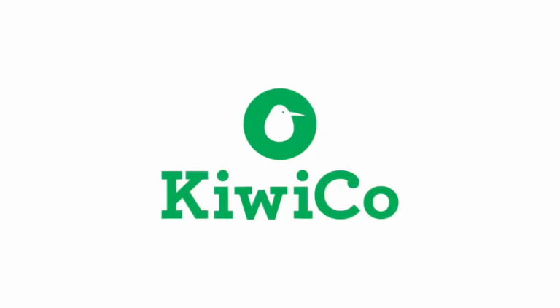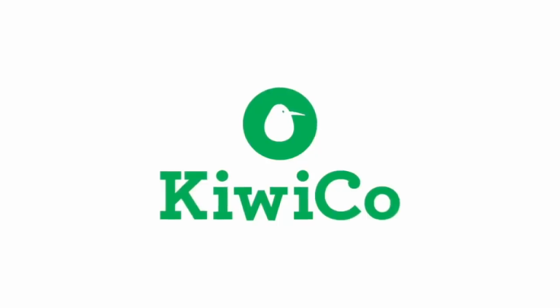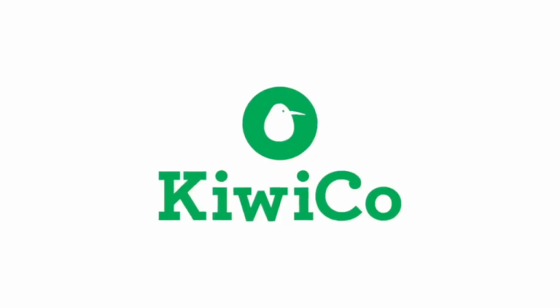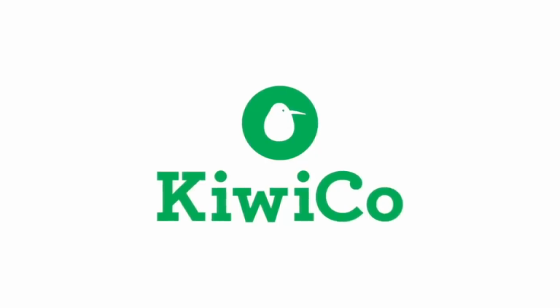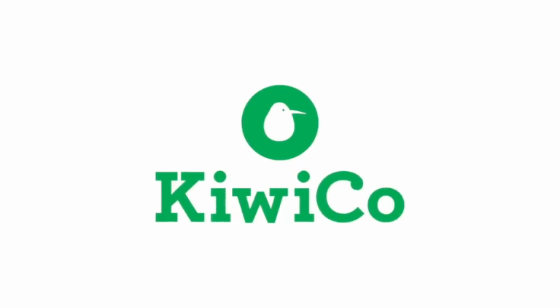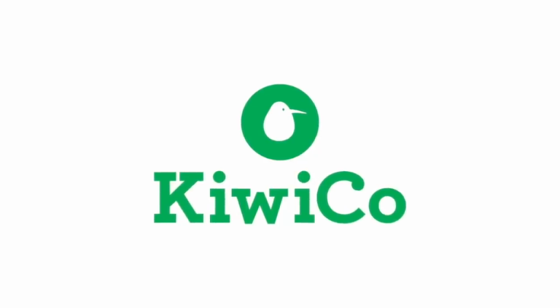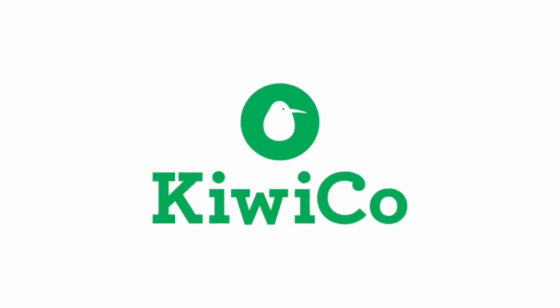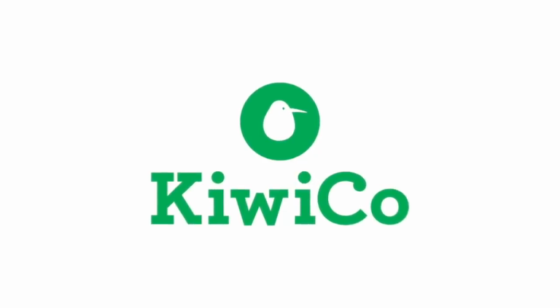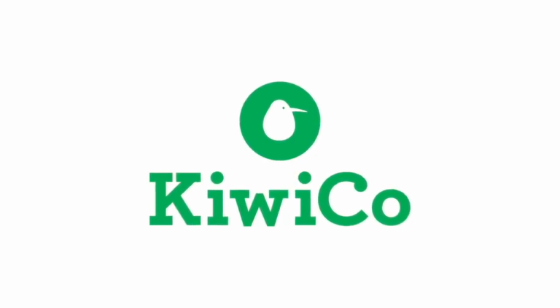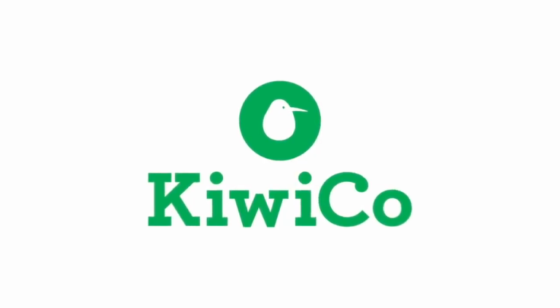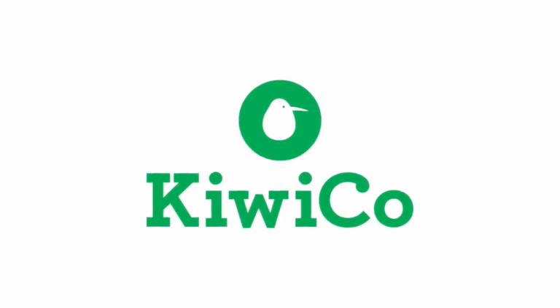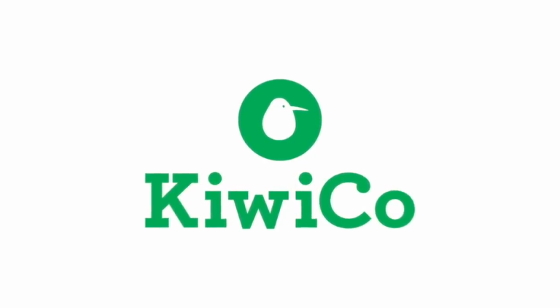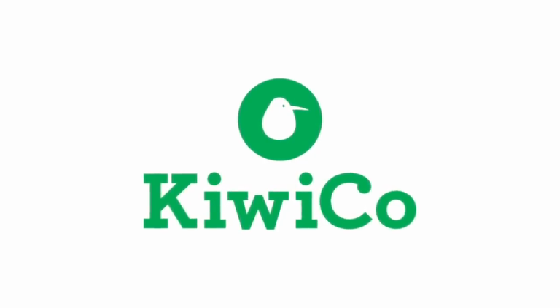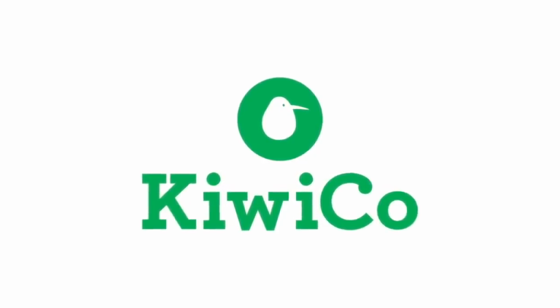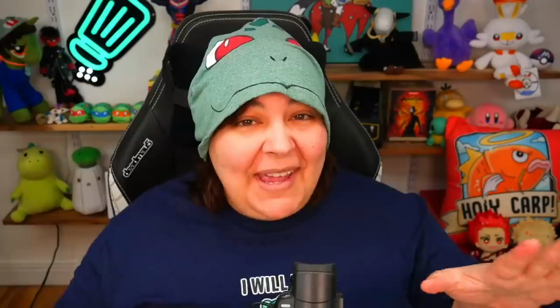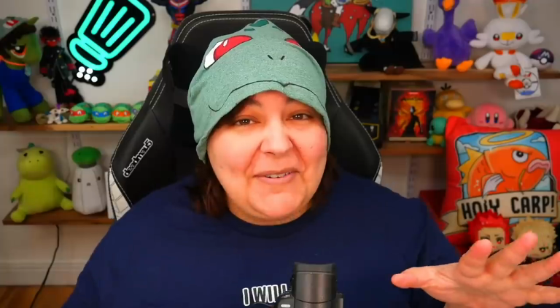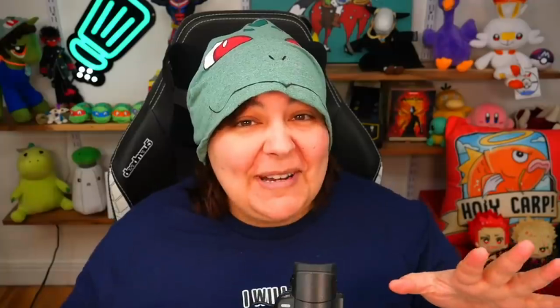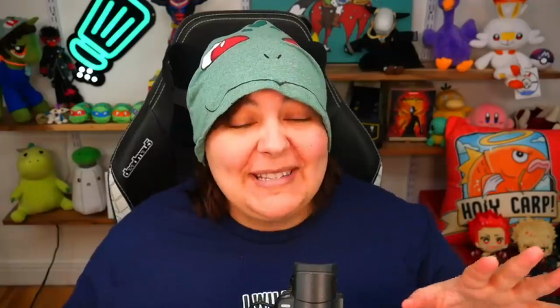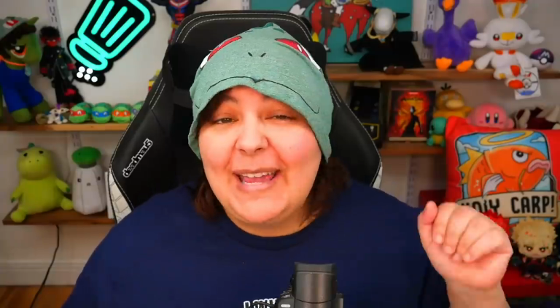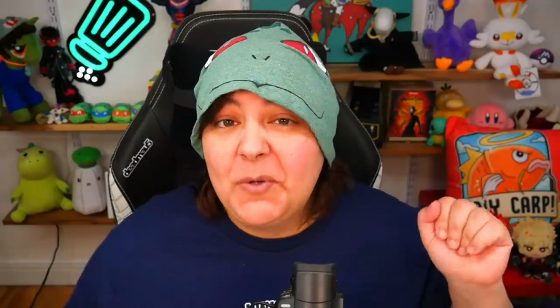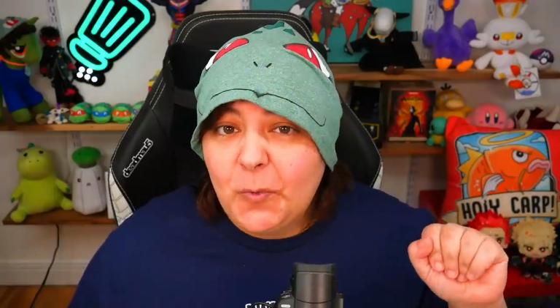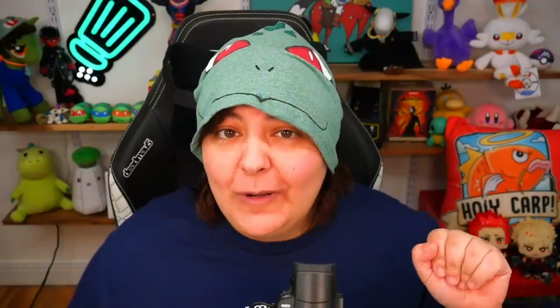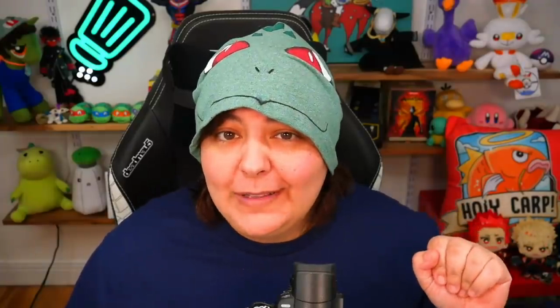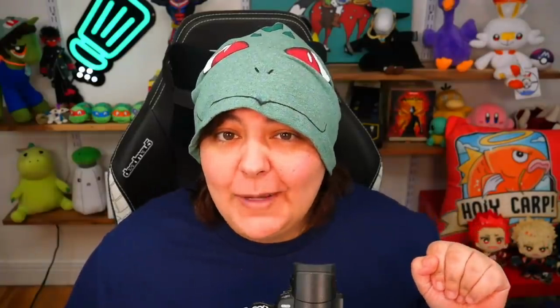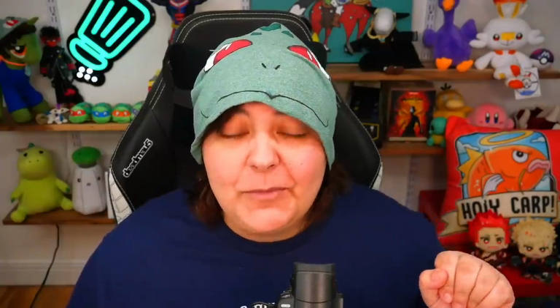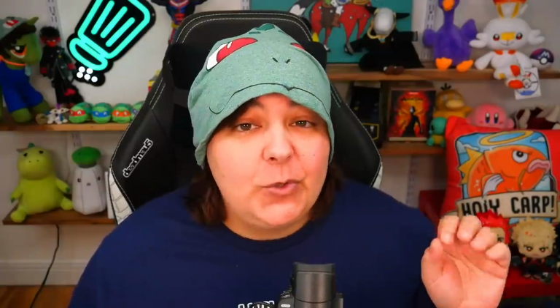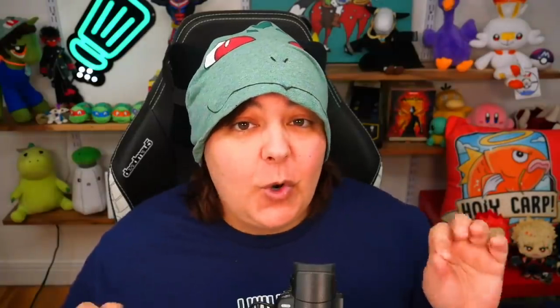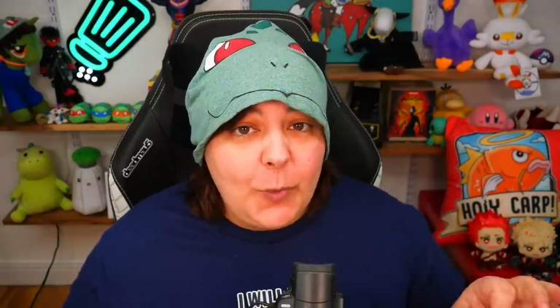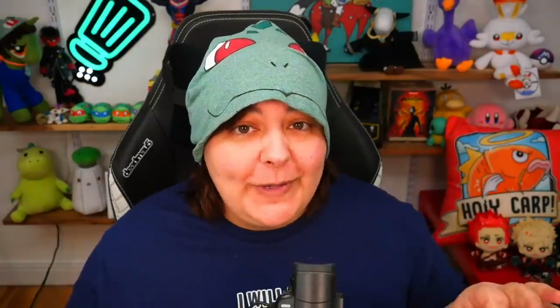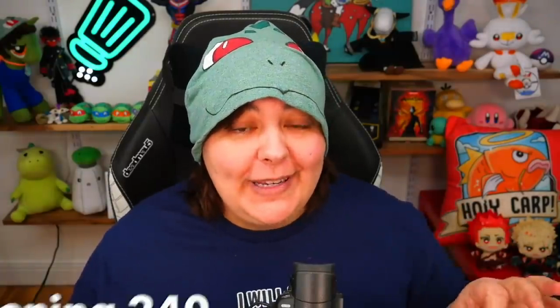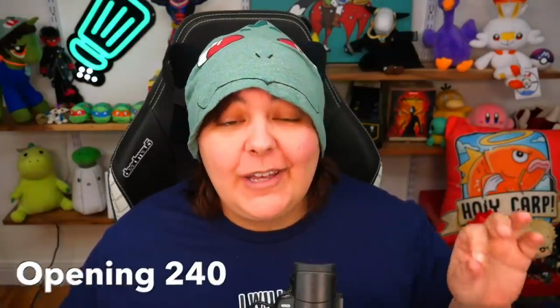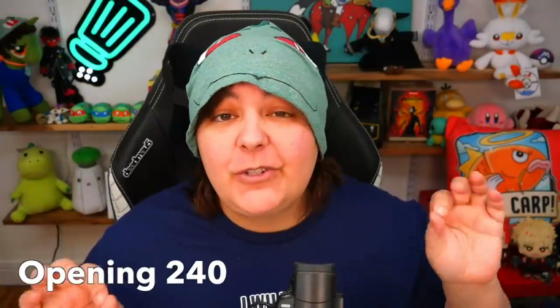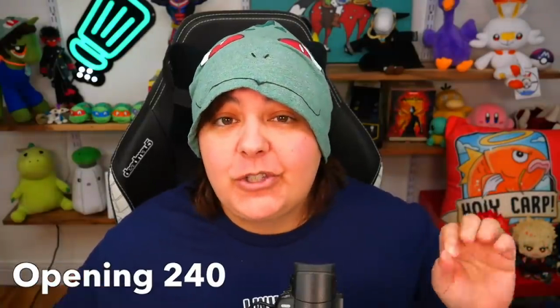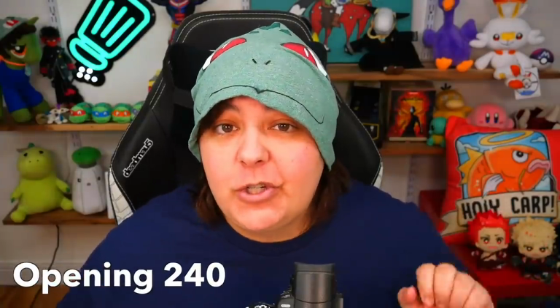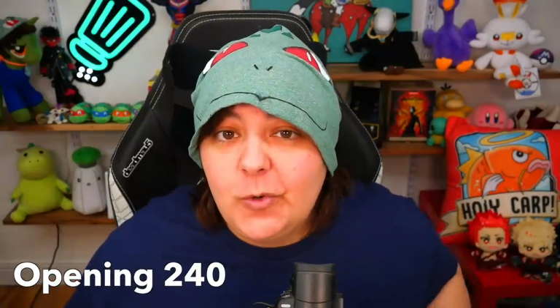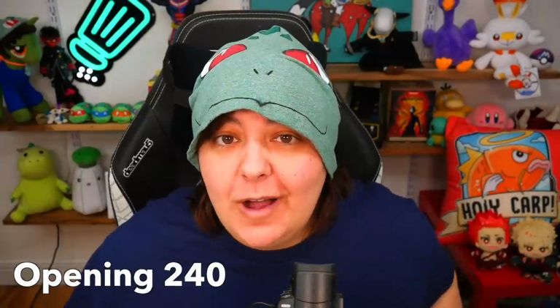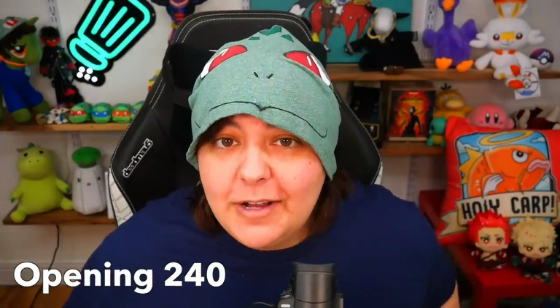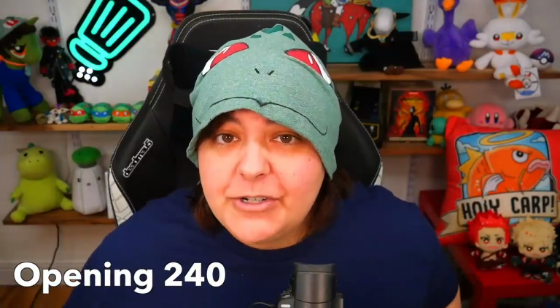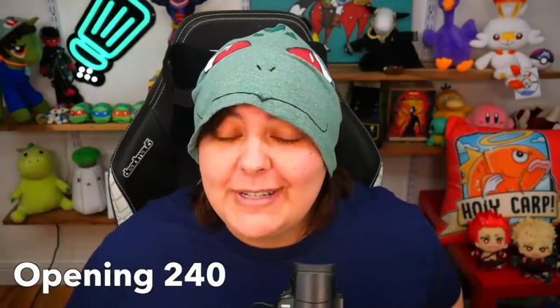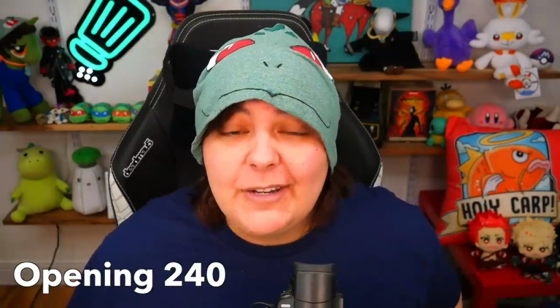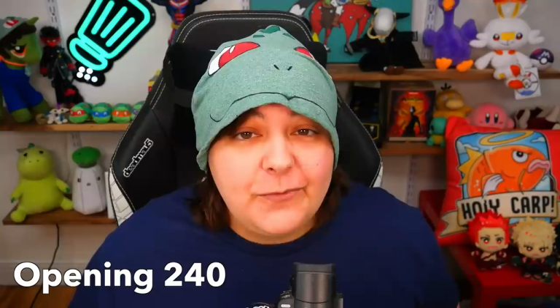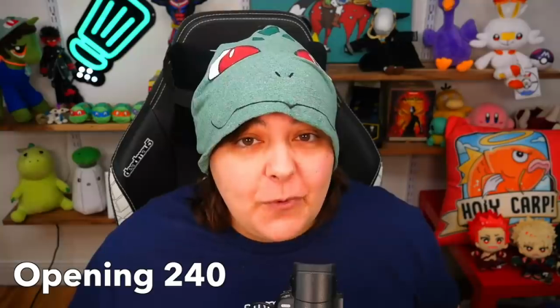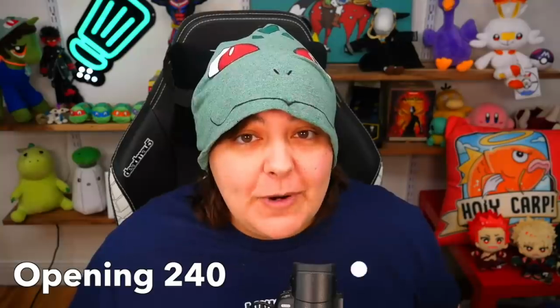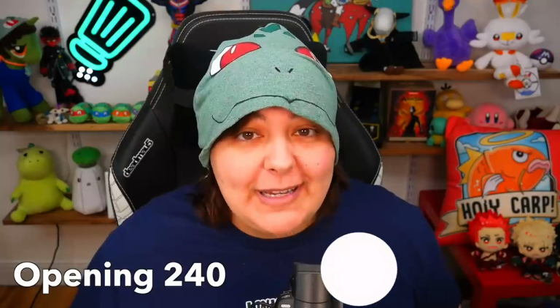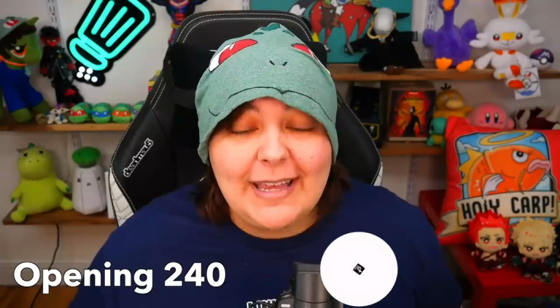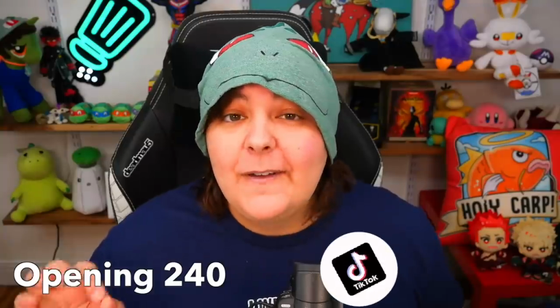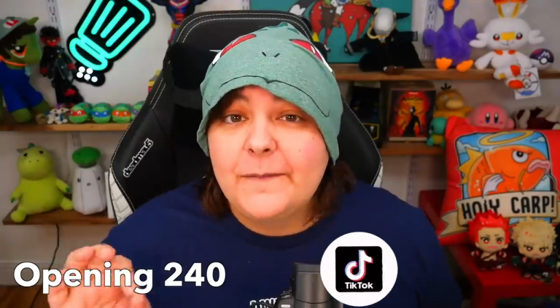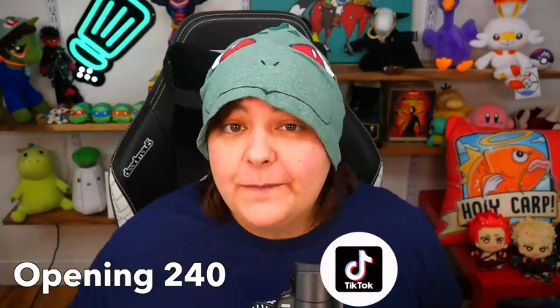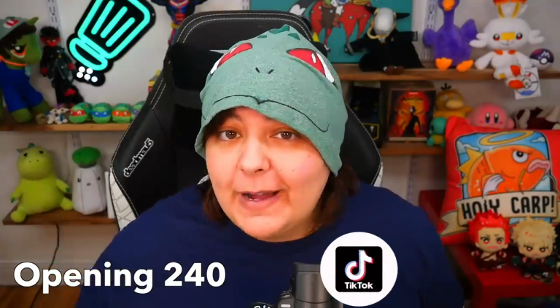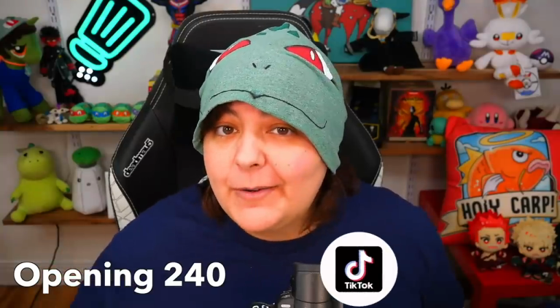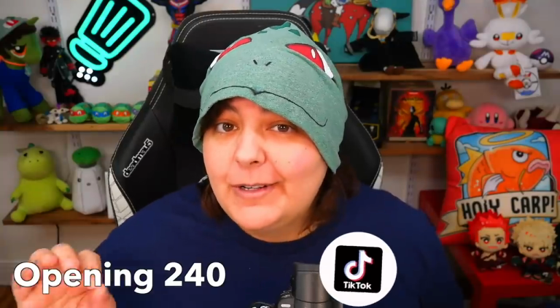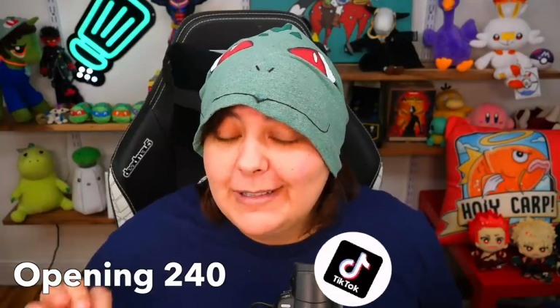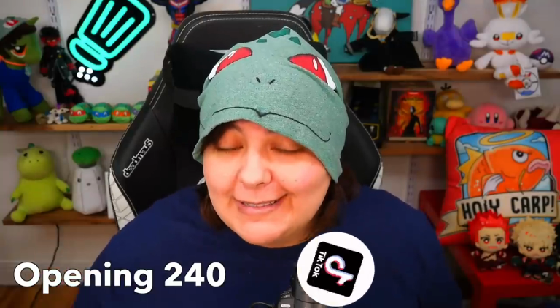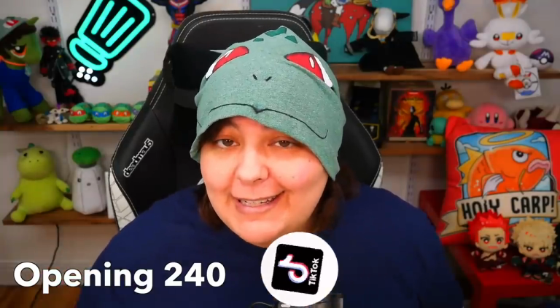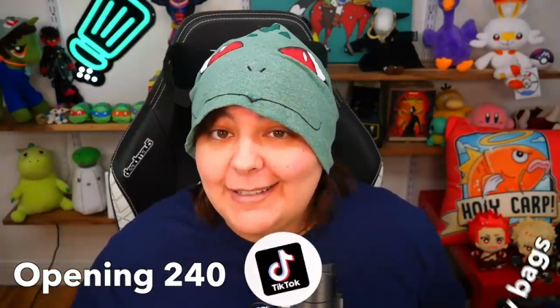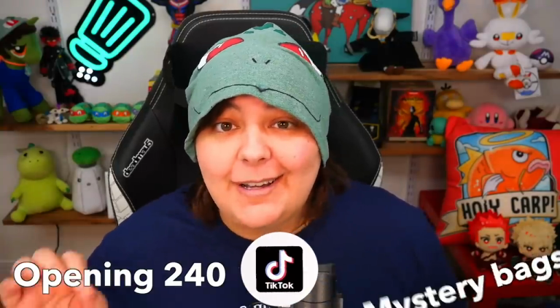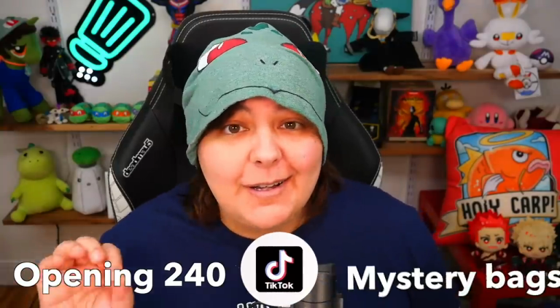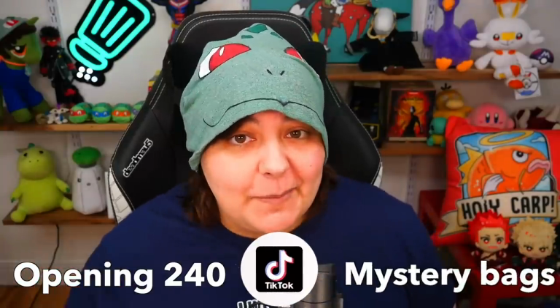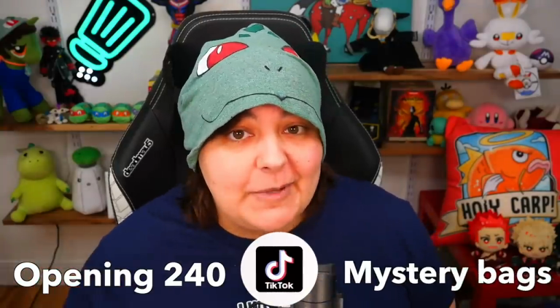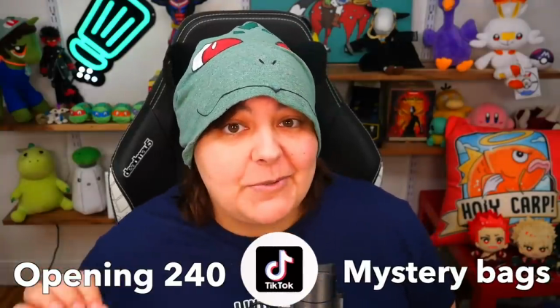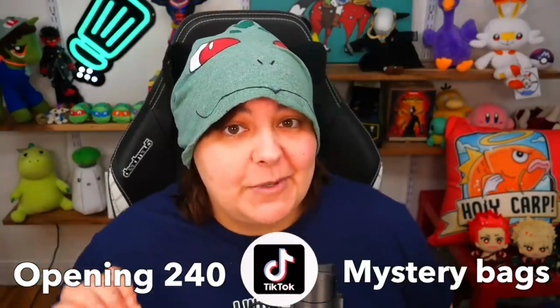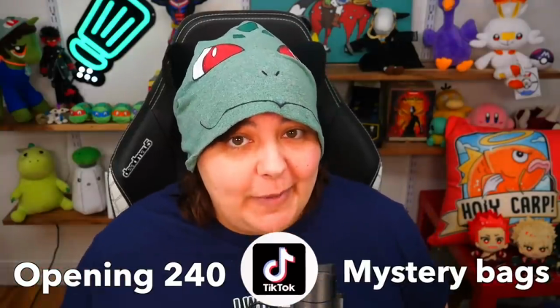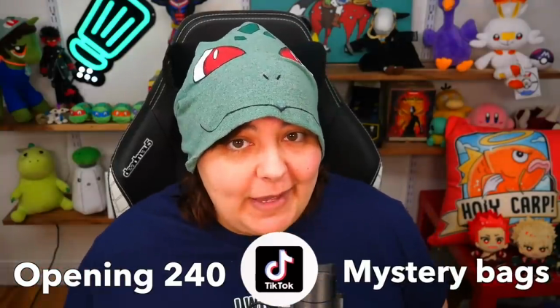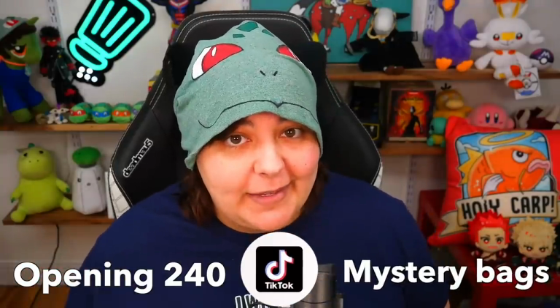Today's video is sponsored by KiwiCo. Hey Greens, and welcome to opening 240 viral TikTok mystery bags.